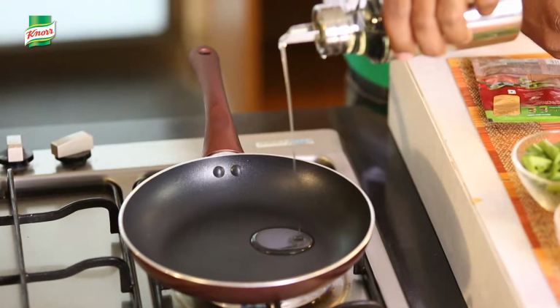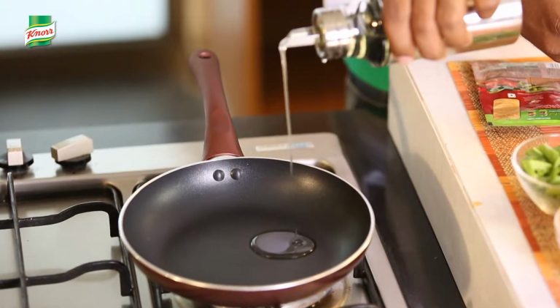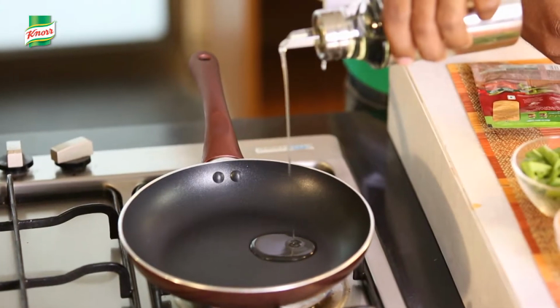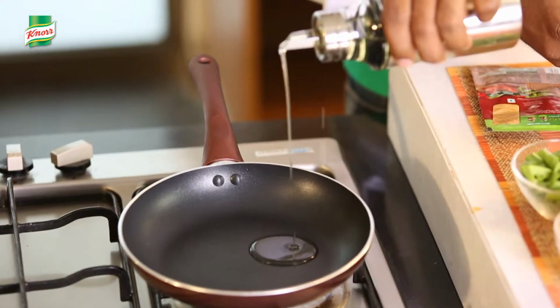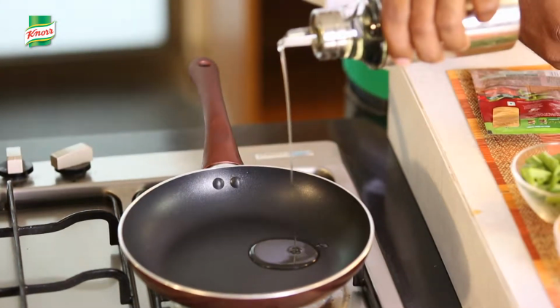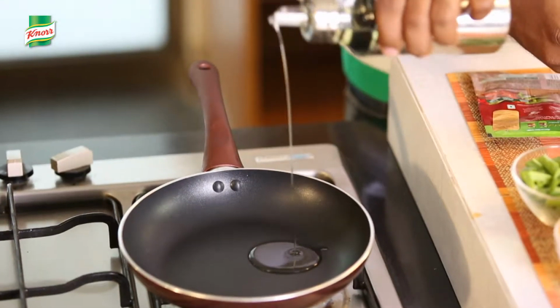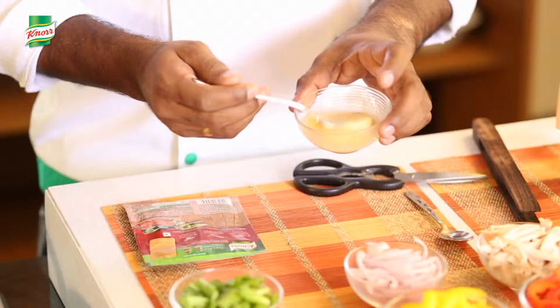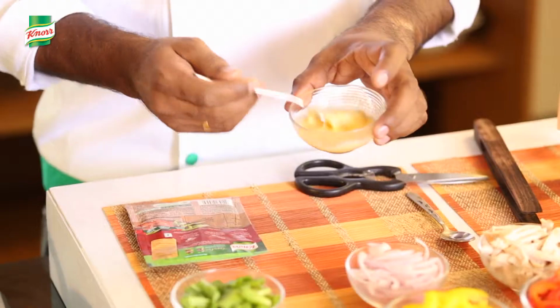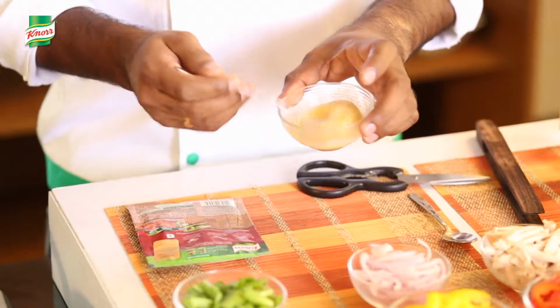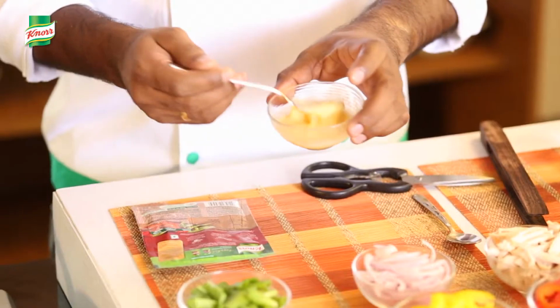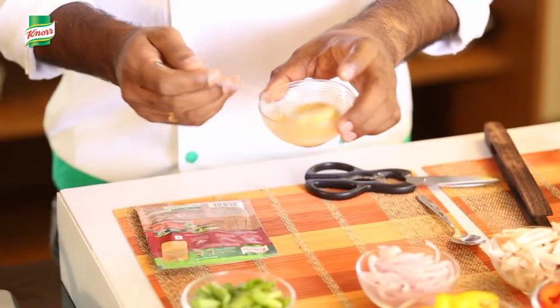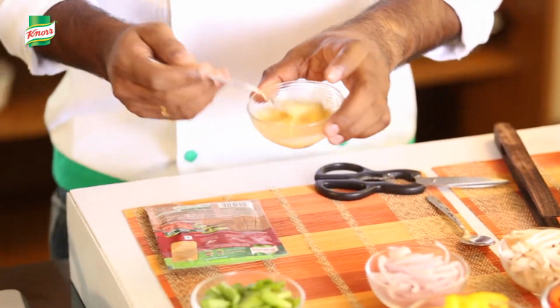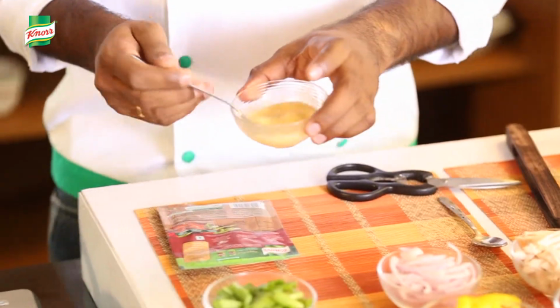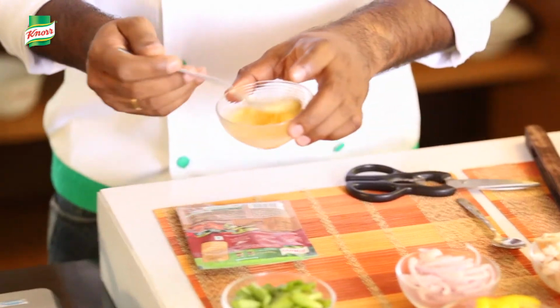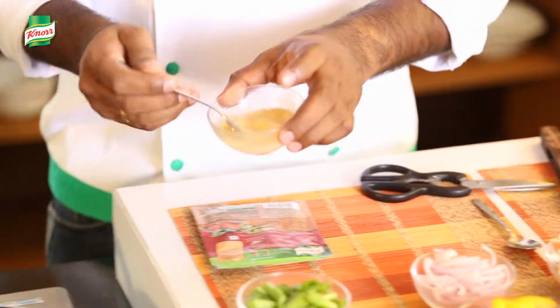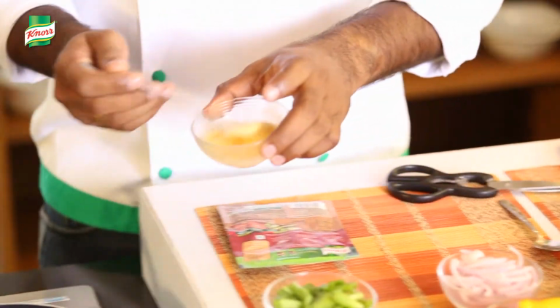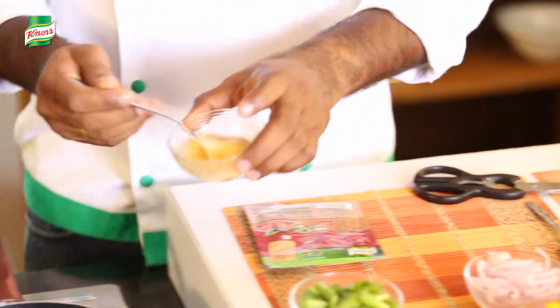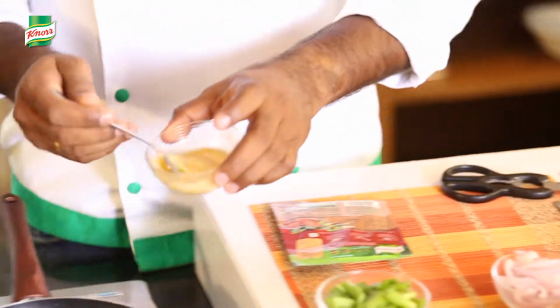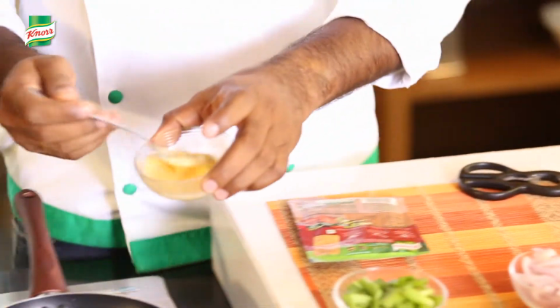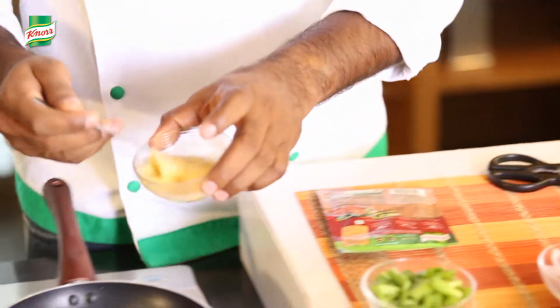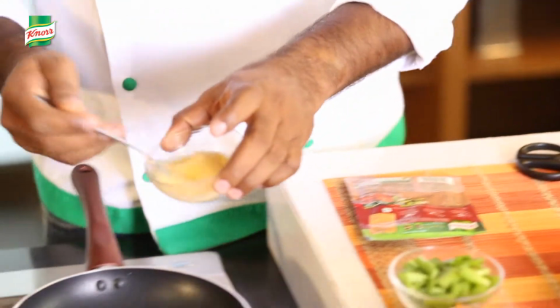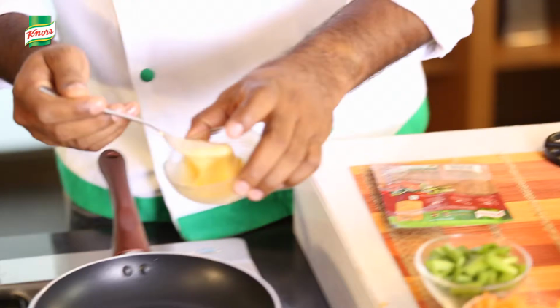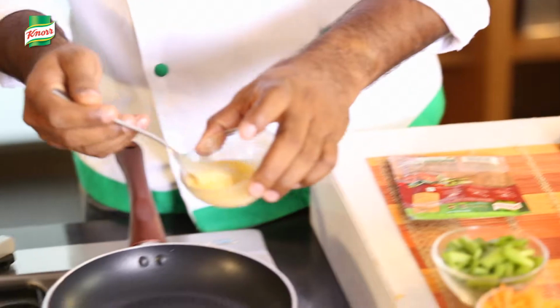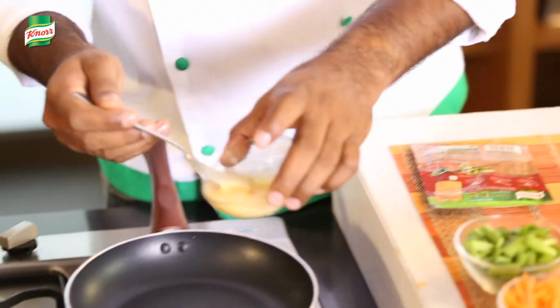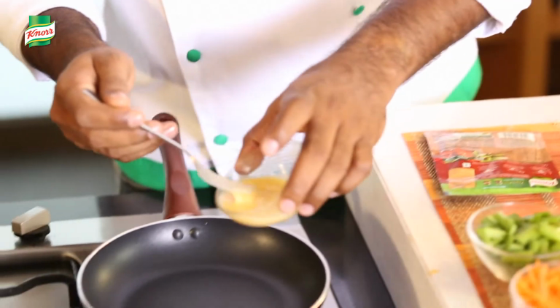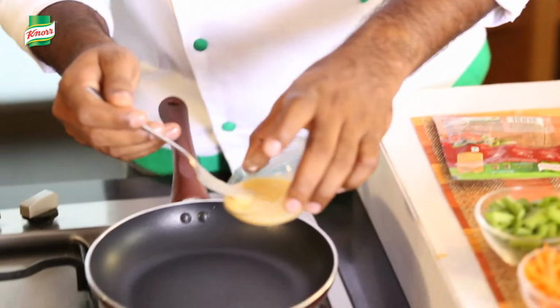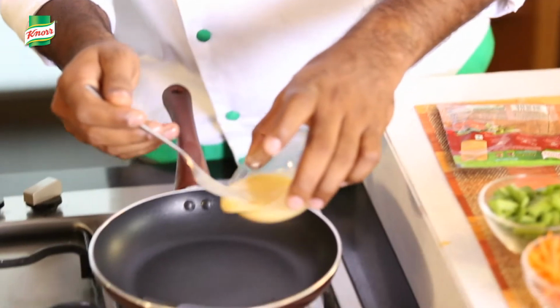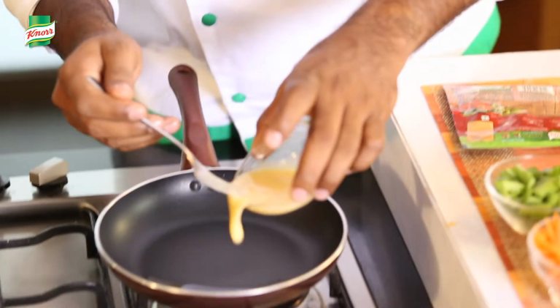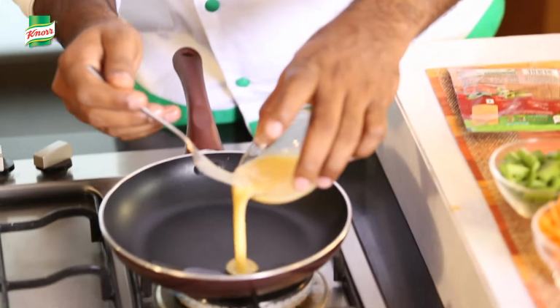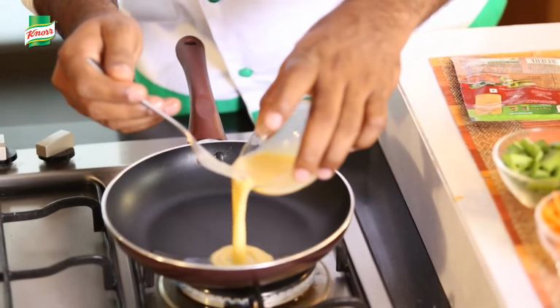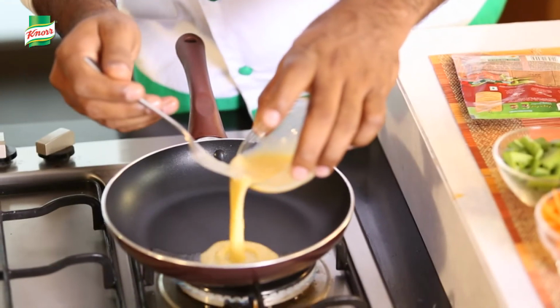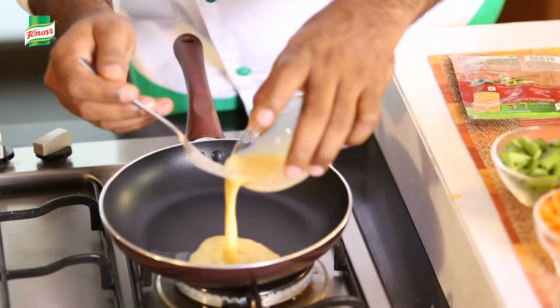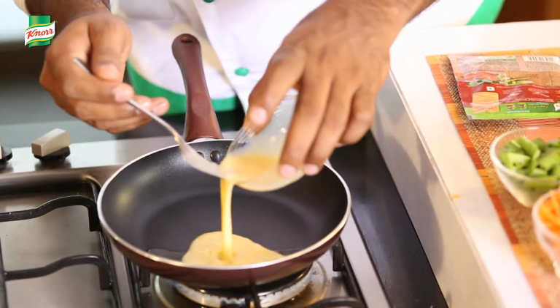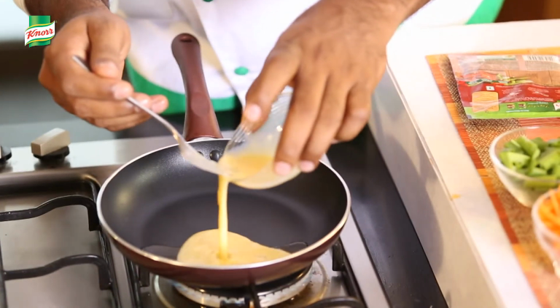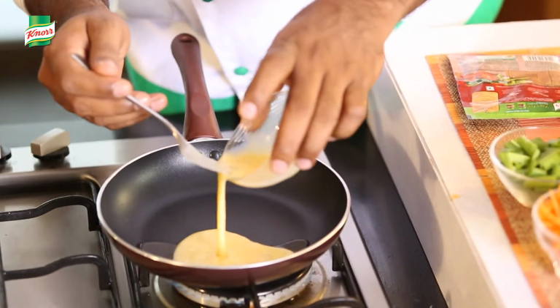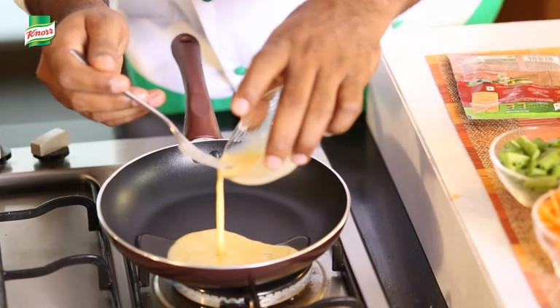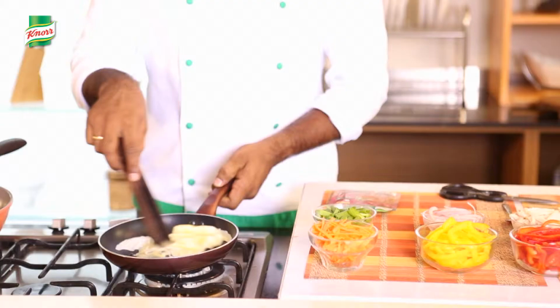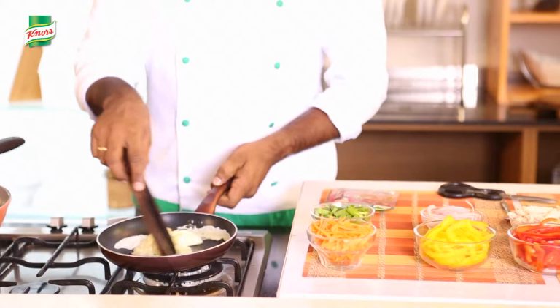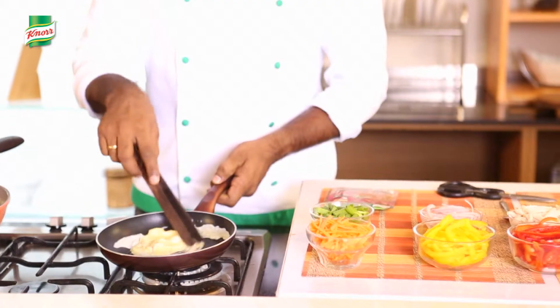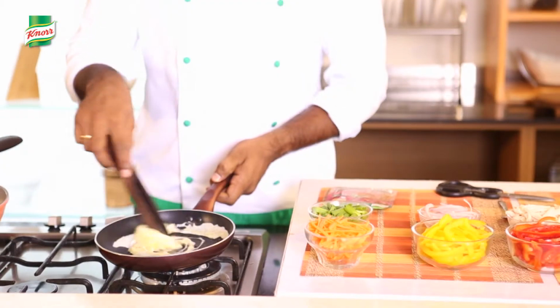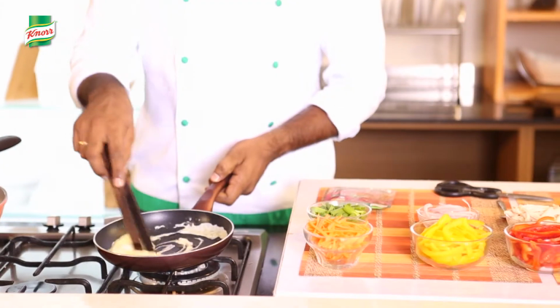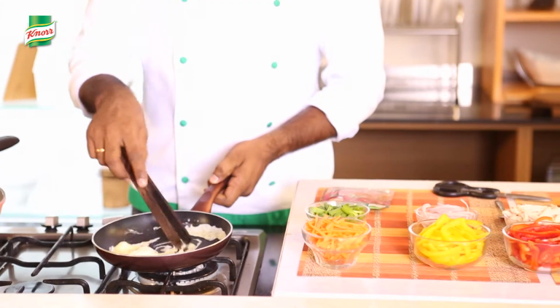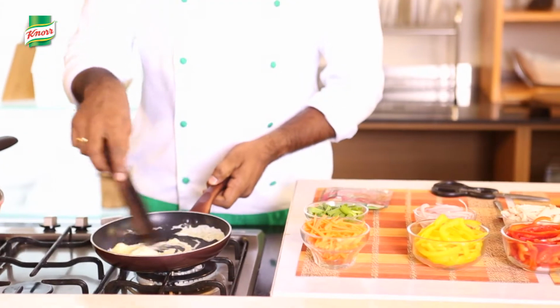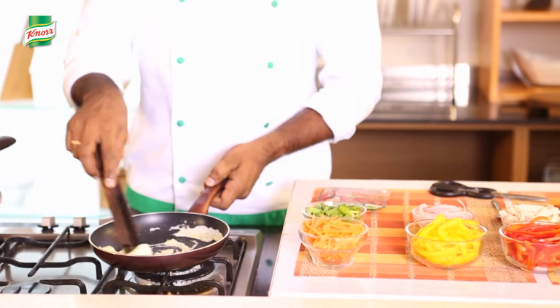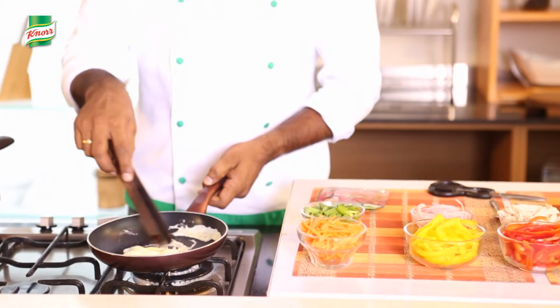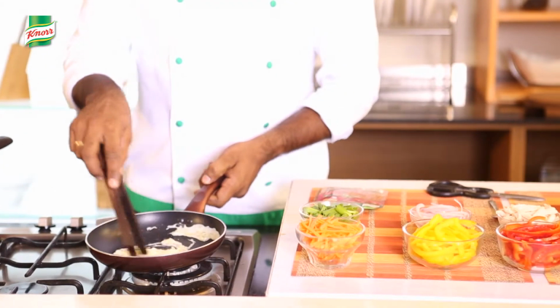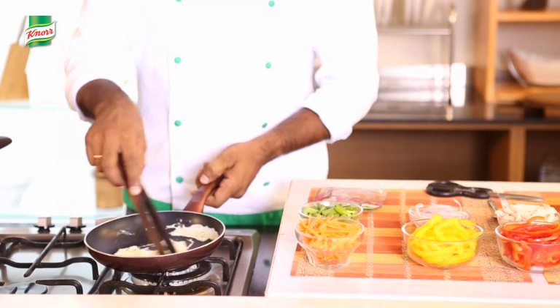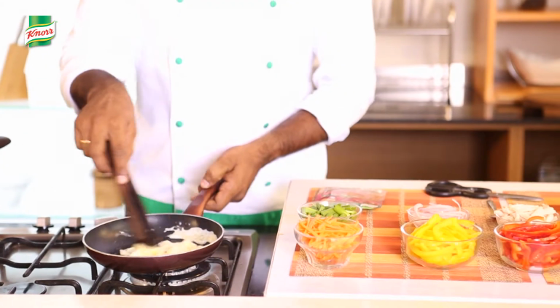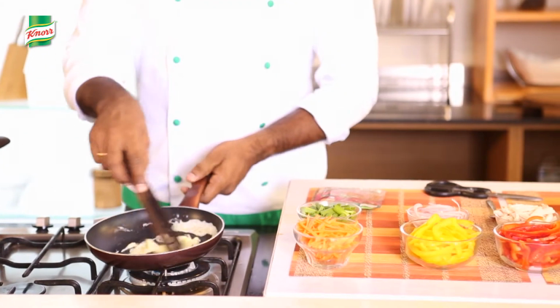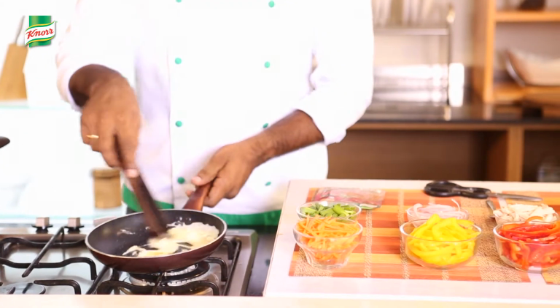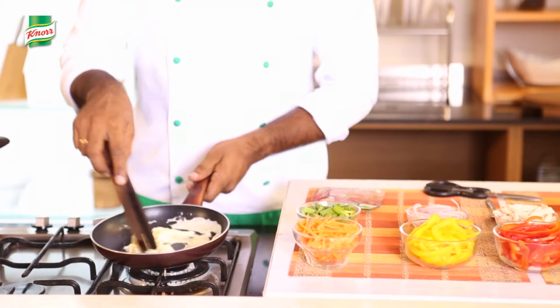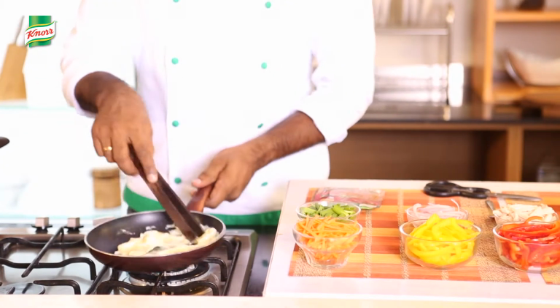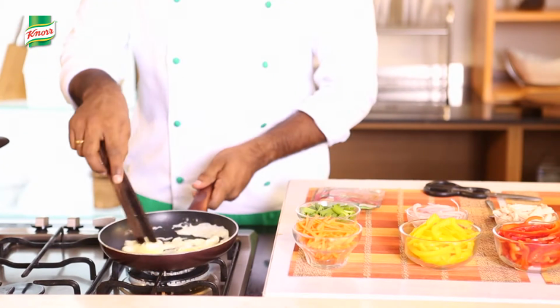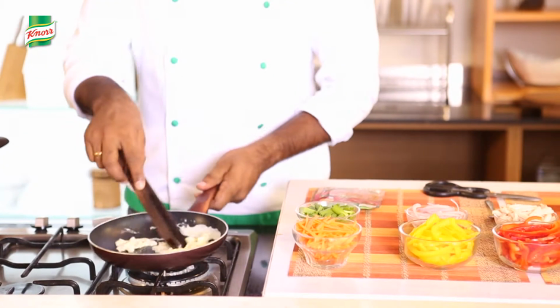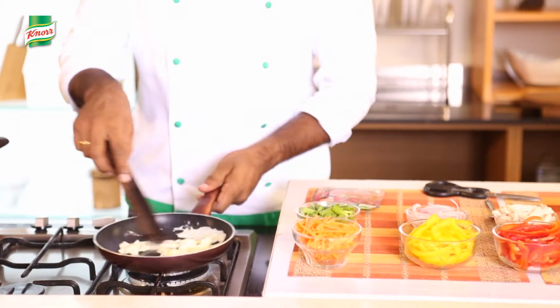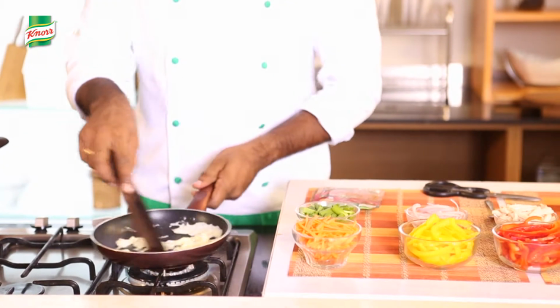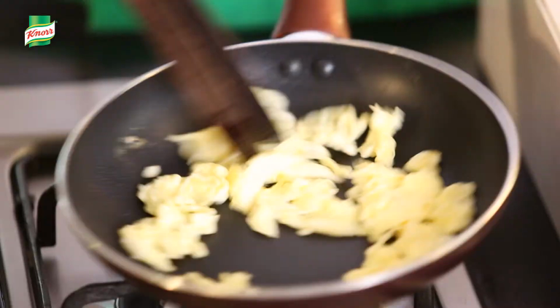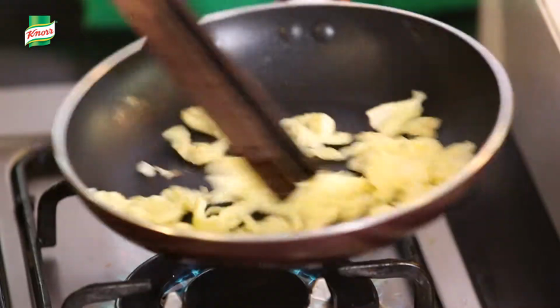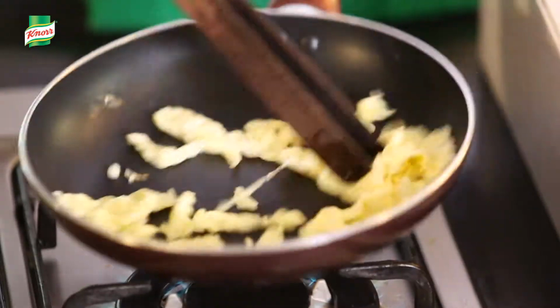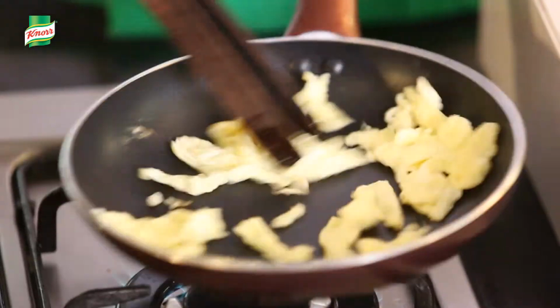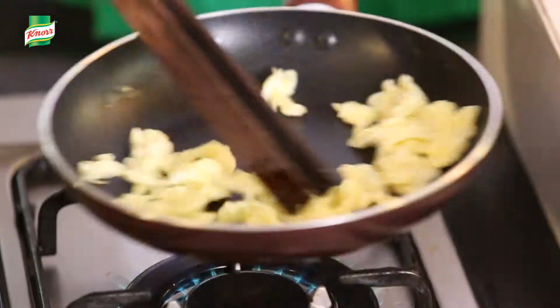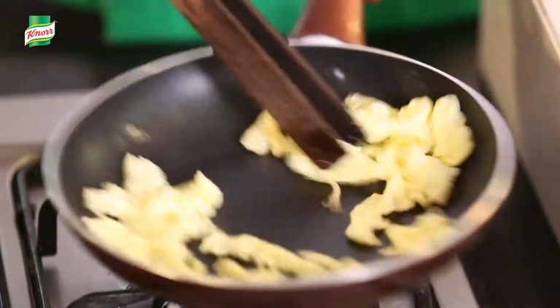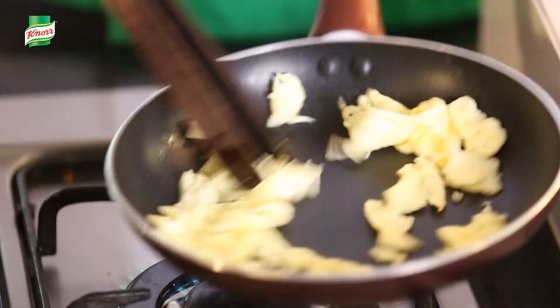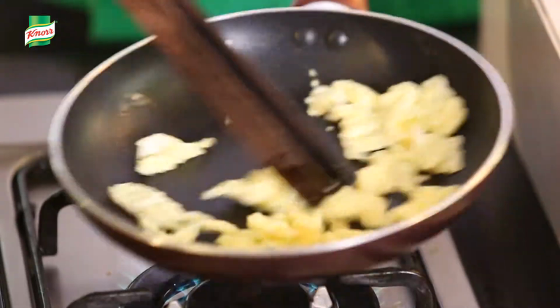Beat the egg and fry it in some oil. Once the egg has scrambled, keep it aside.